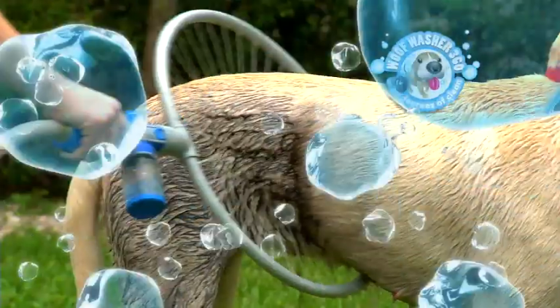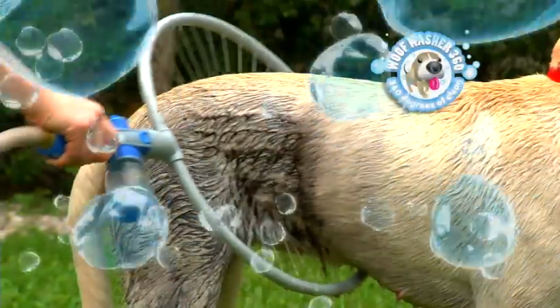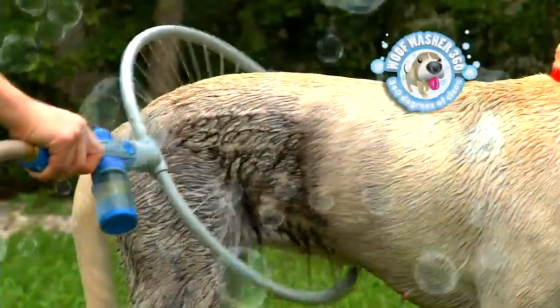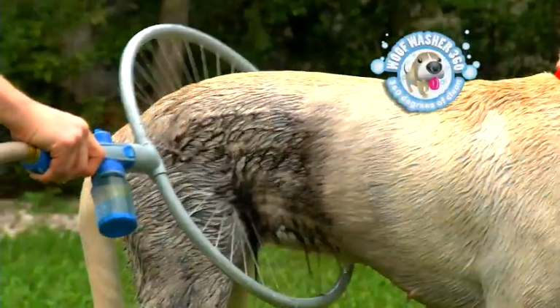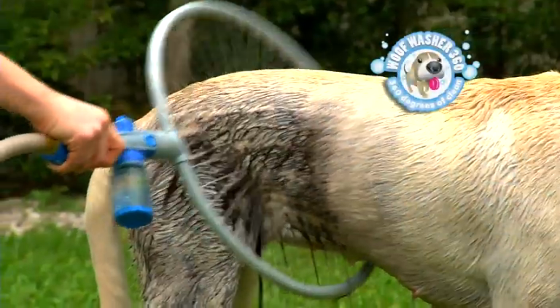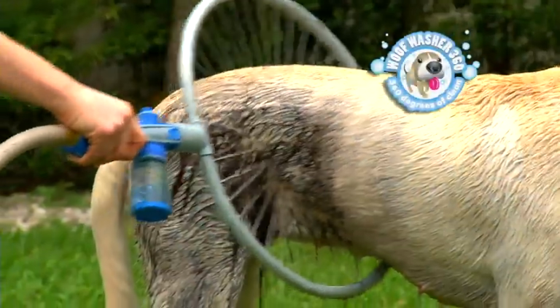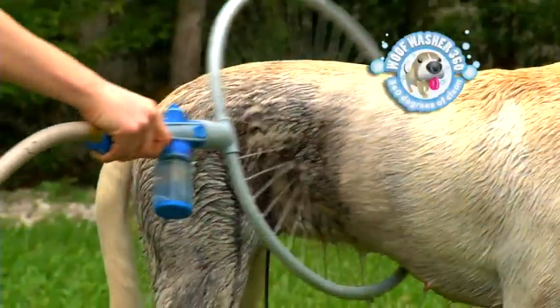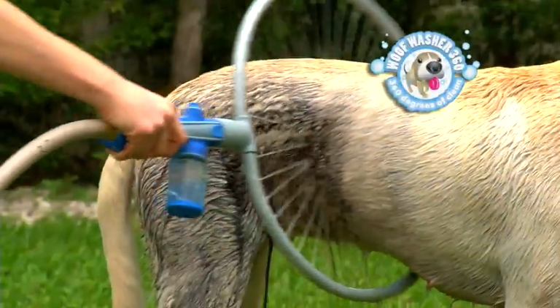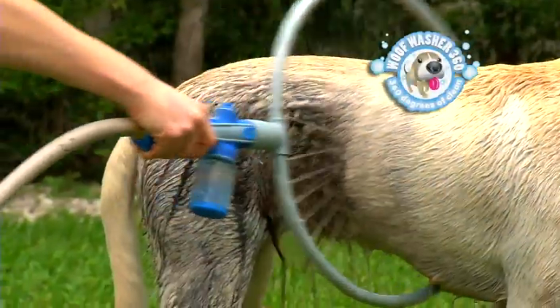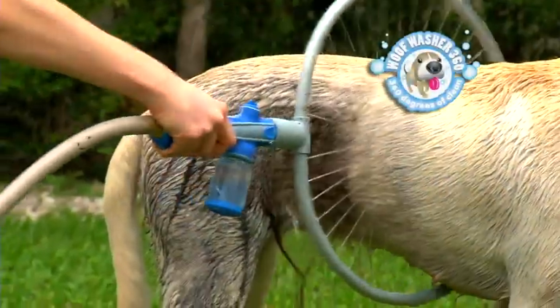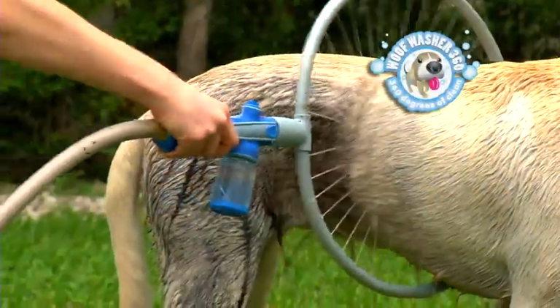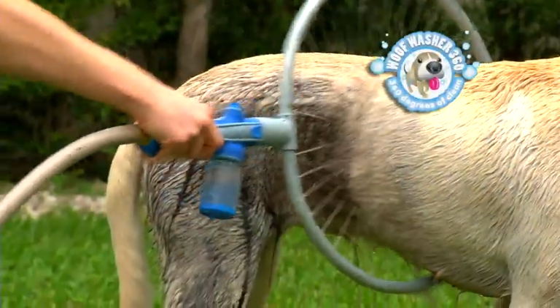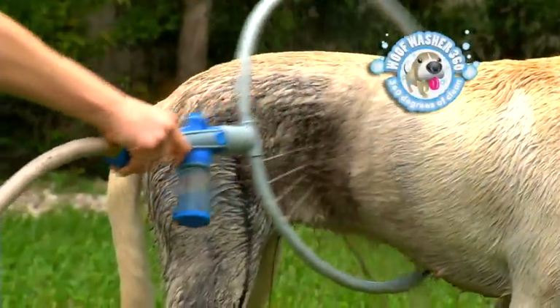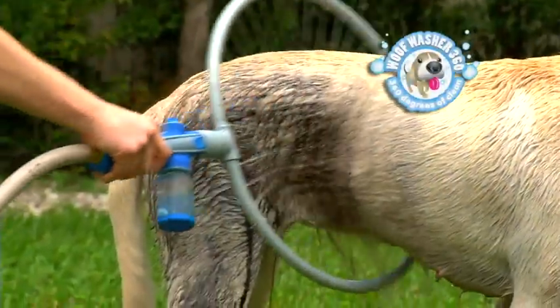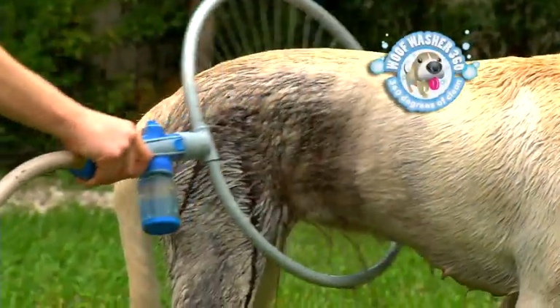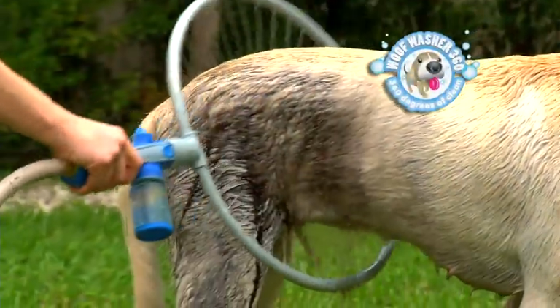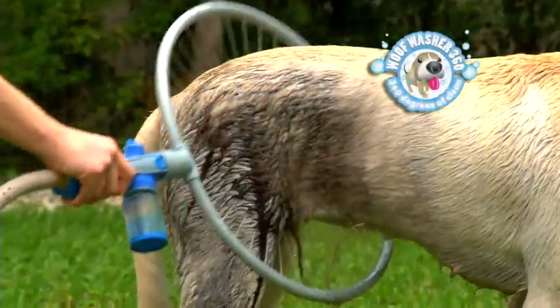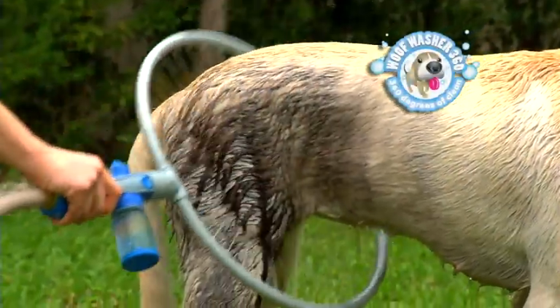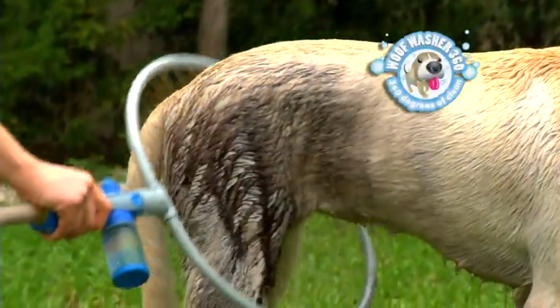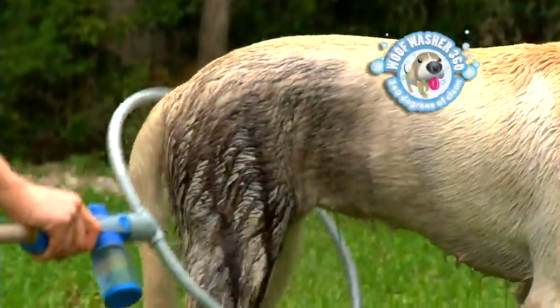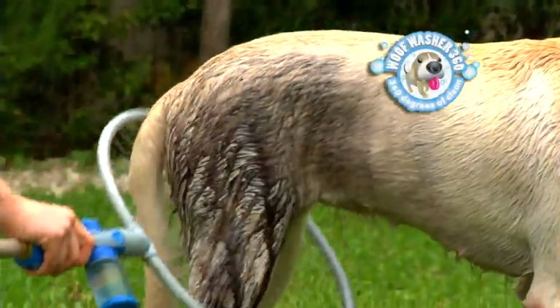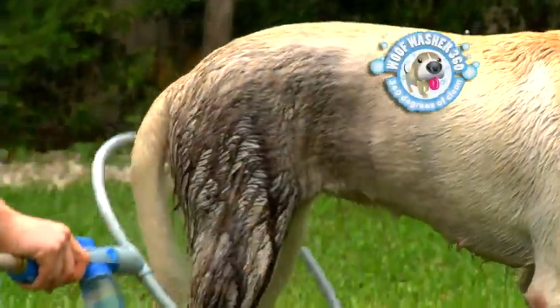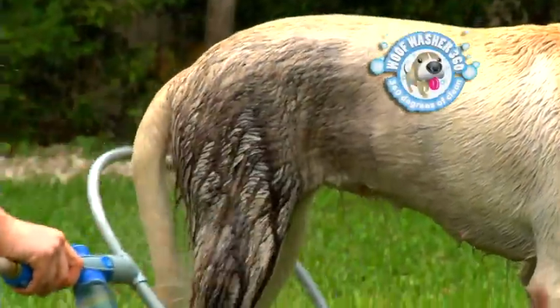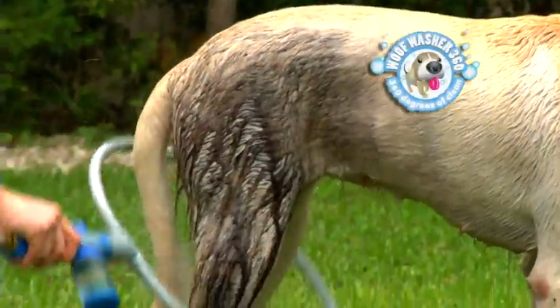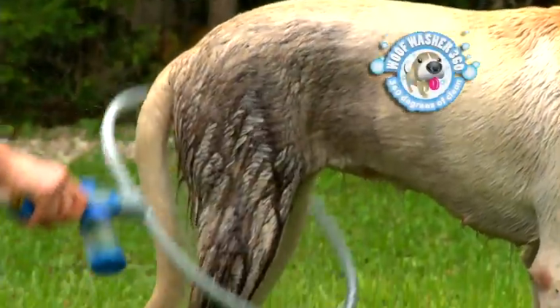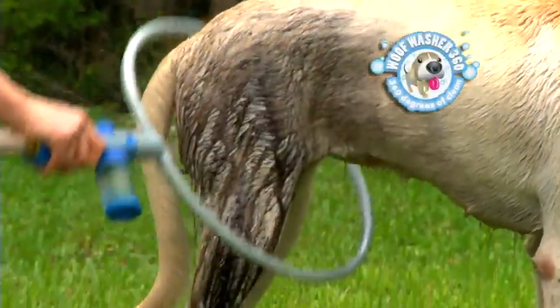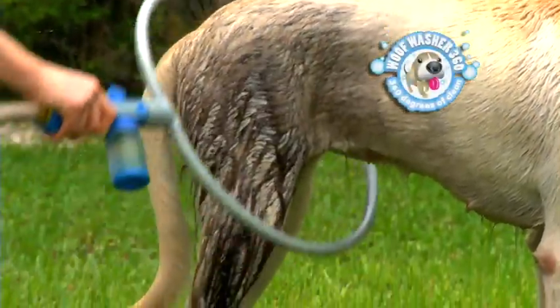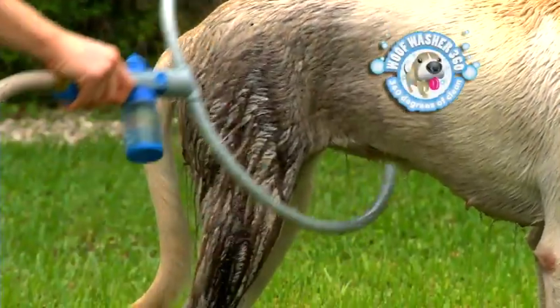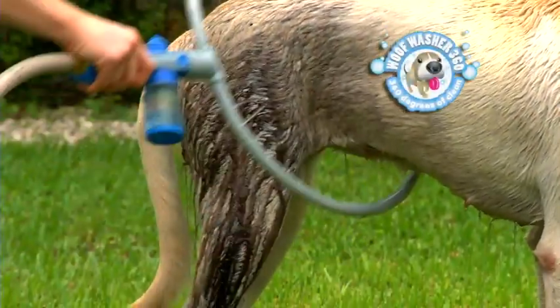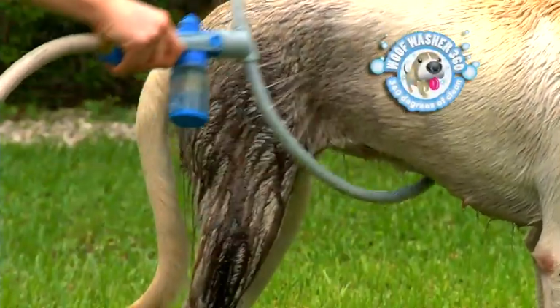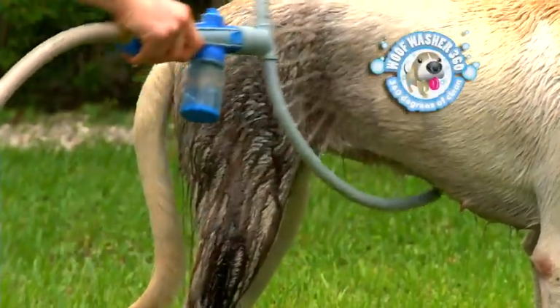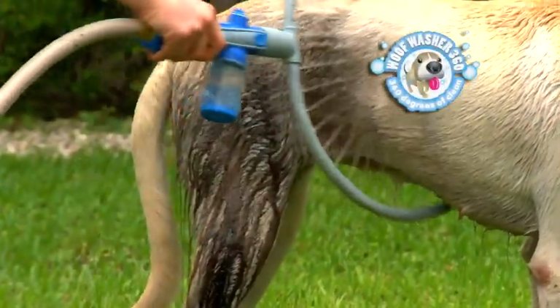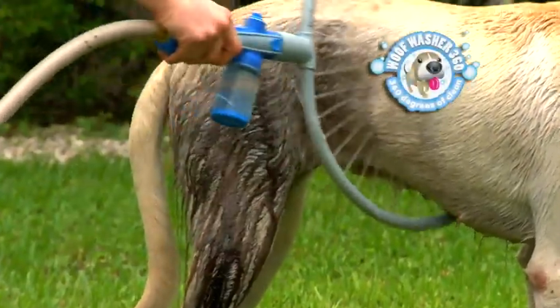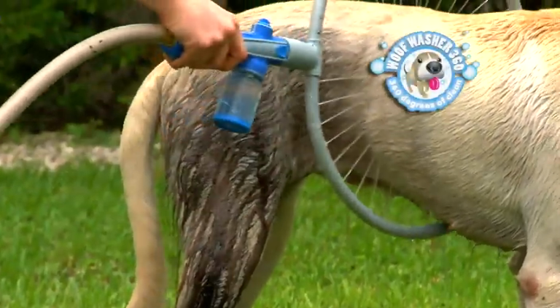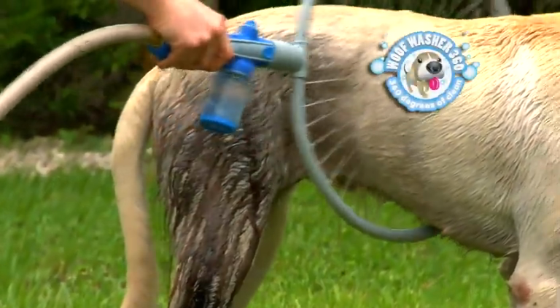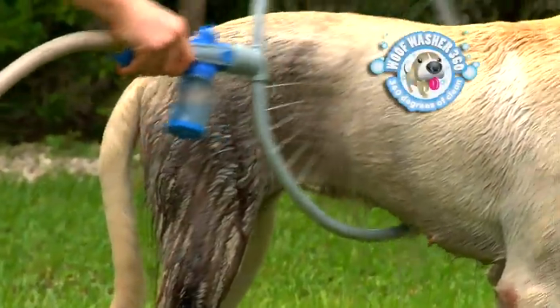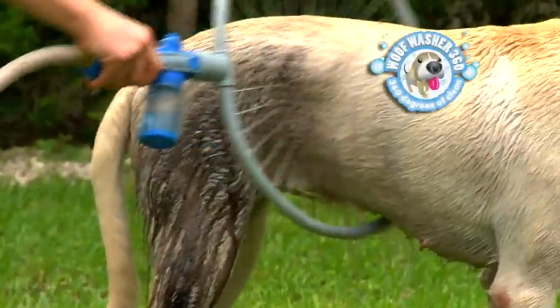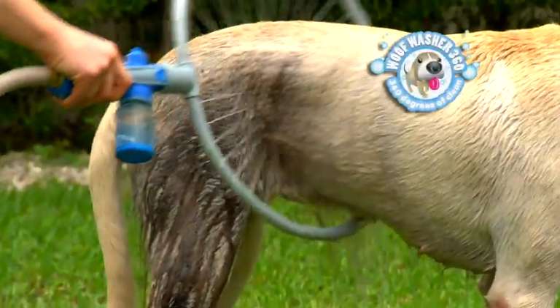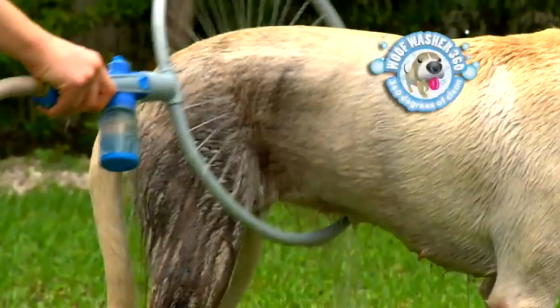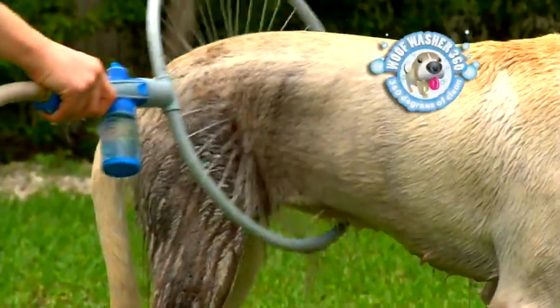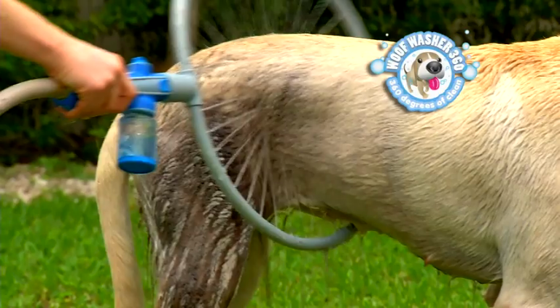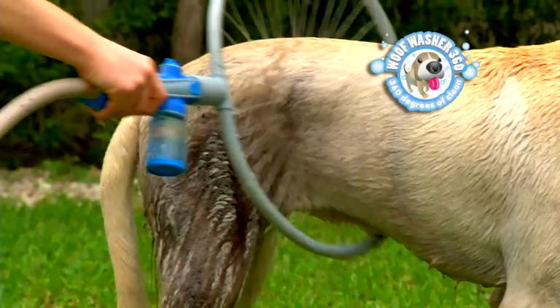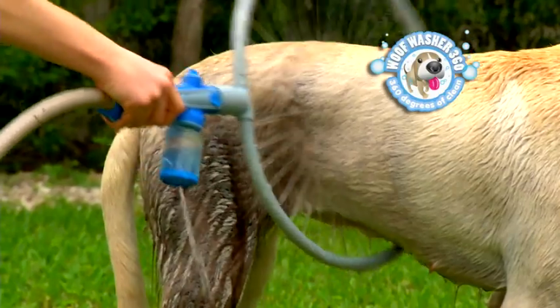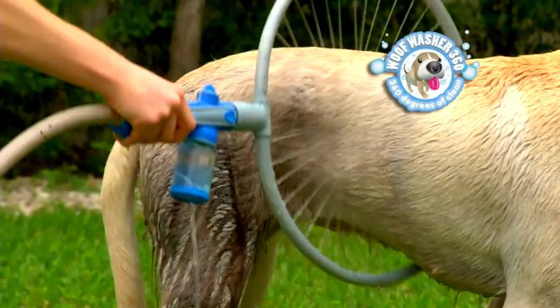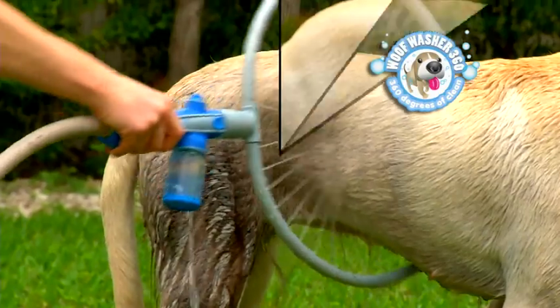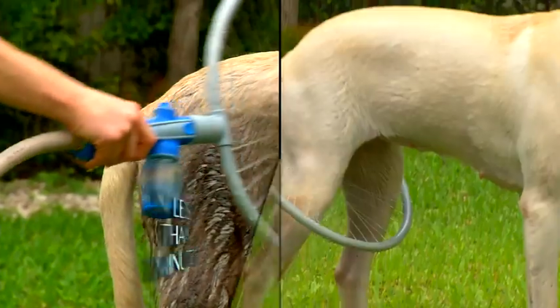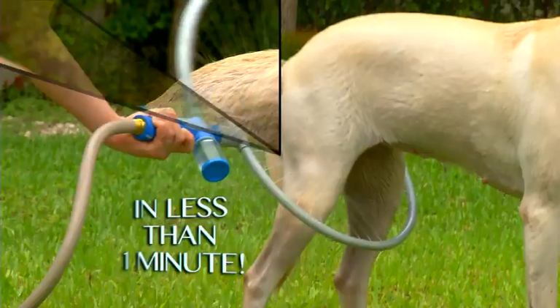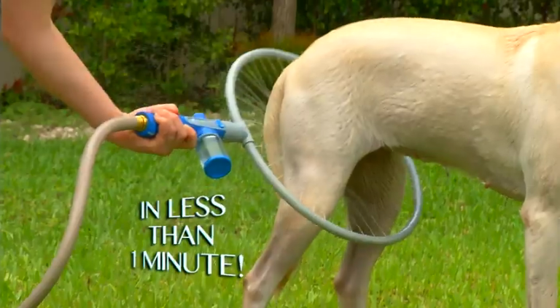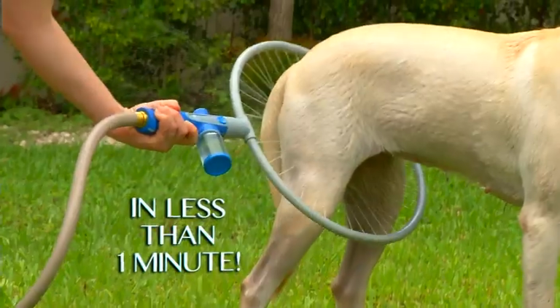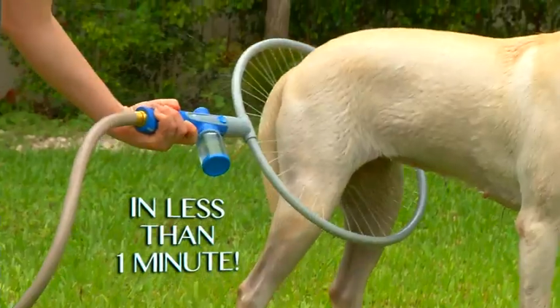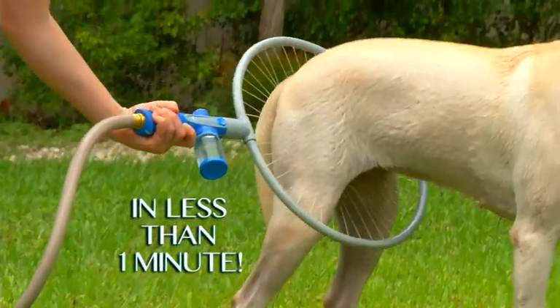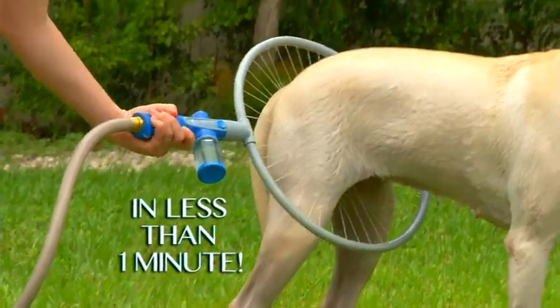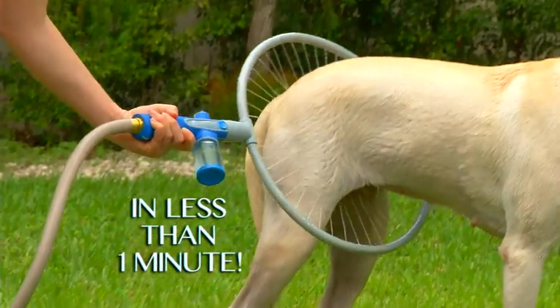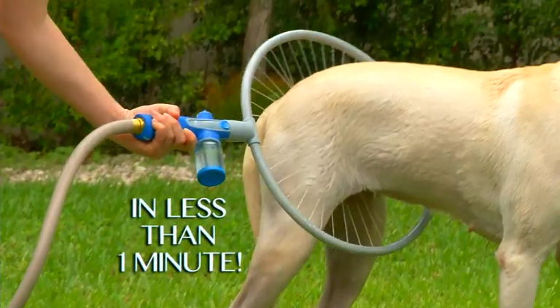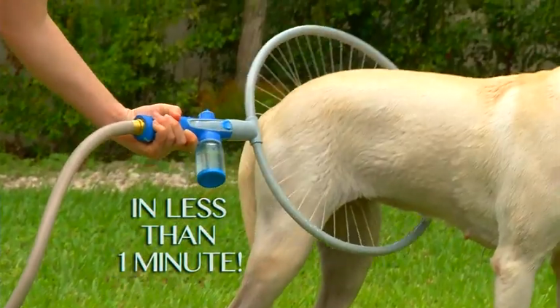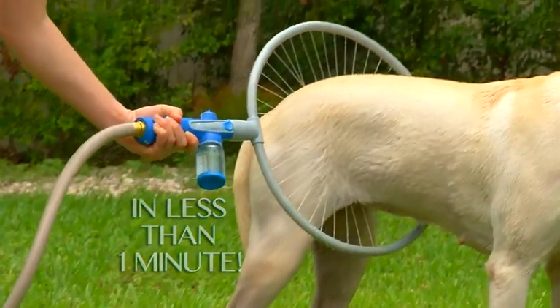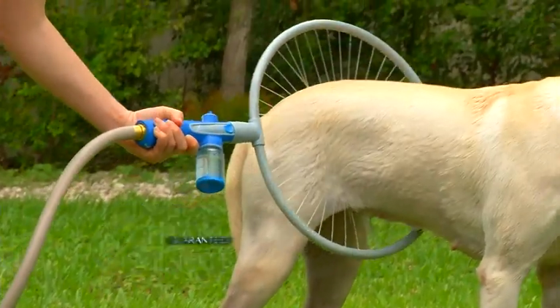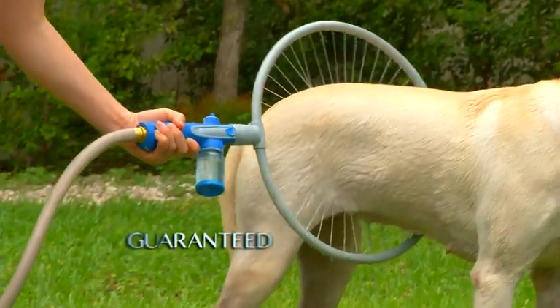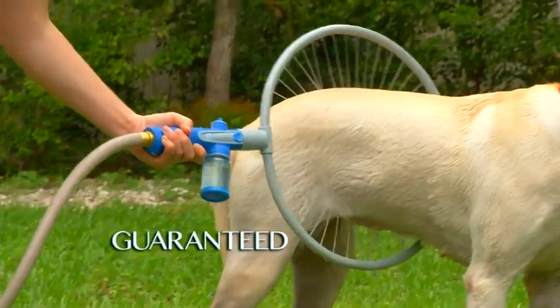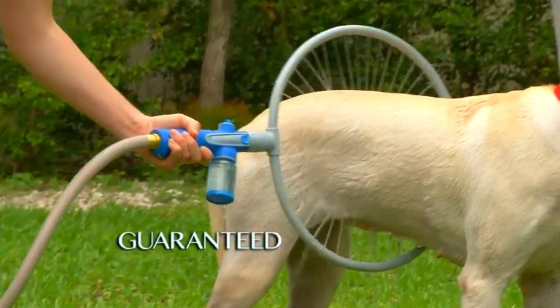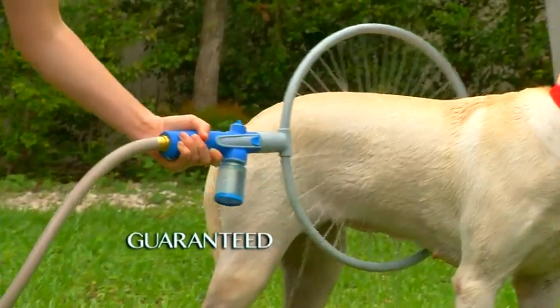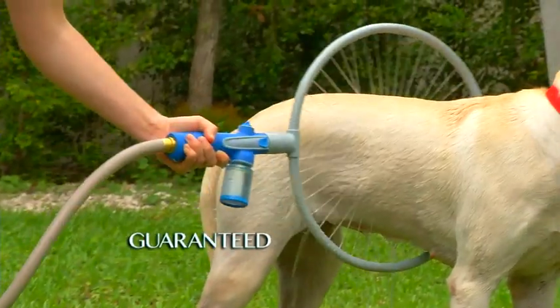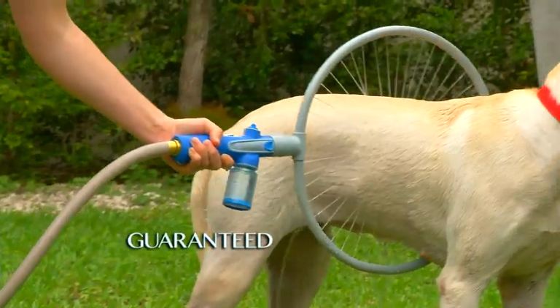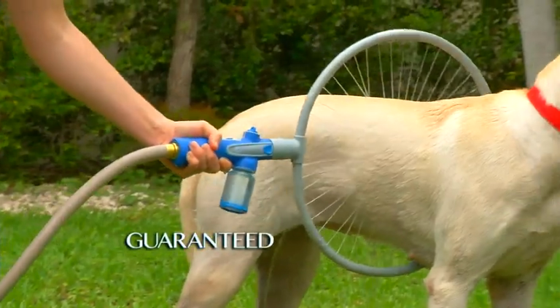Introducing Woofwasher 360, the amazing new dog washing system that washes your dog in less than one minute. Guaranteed.